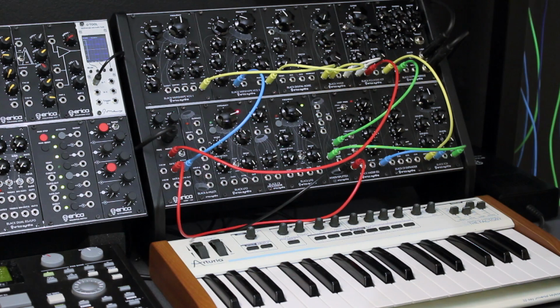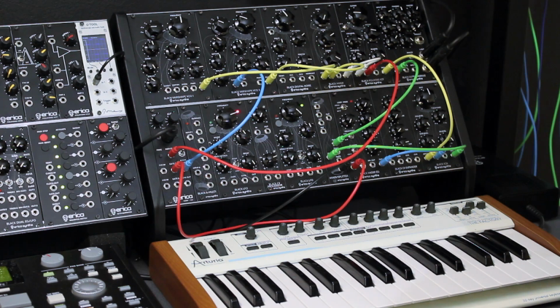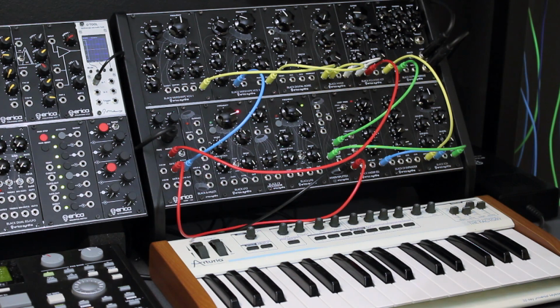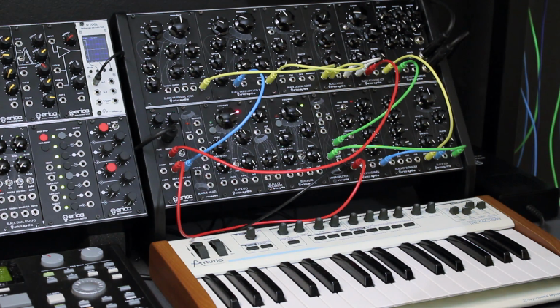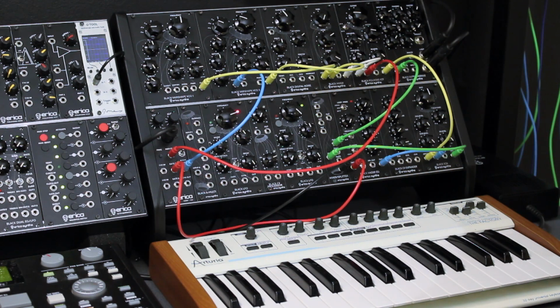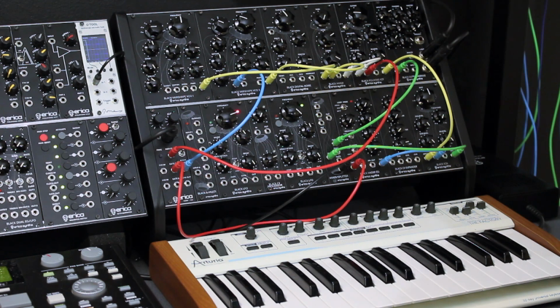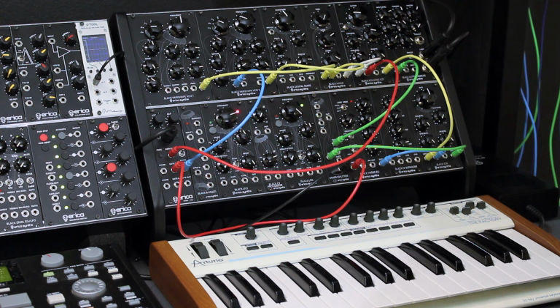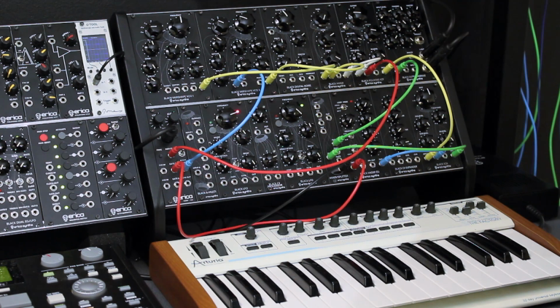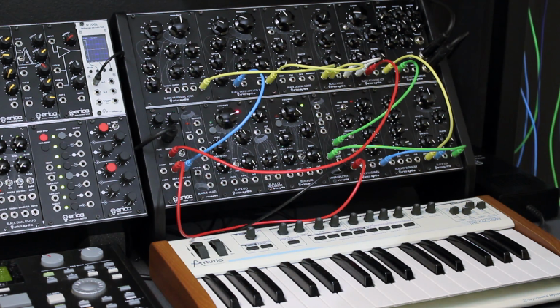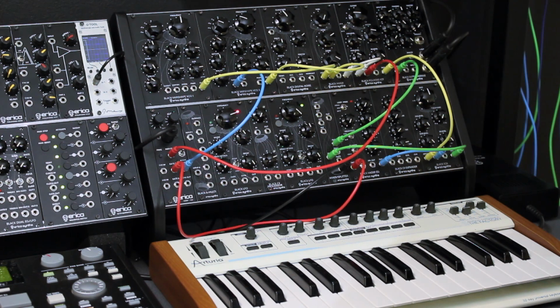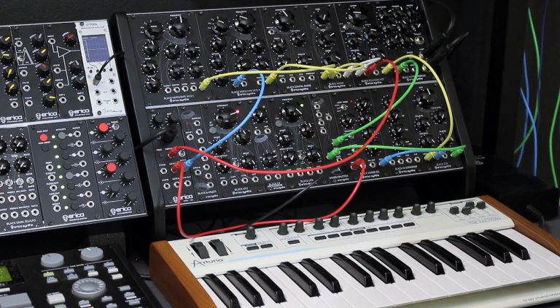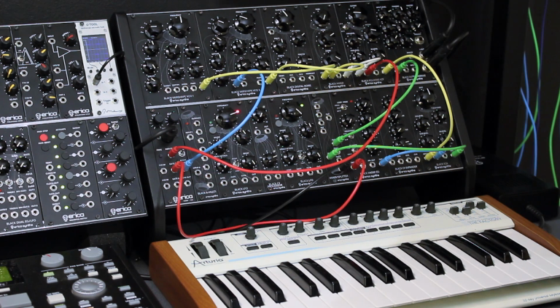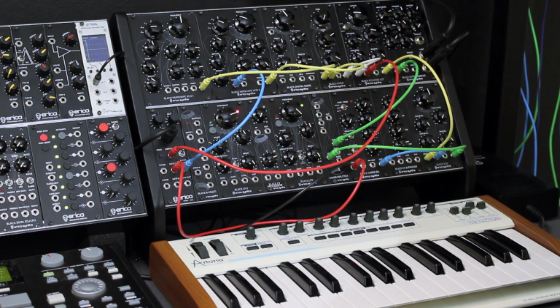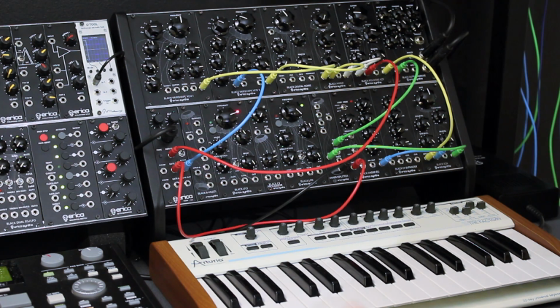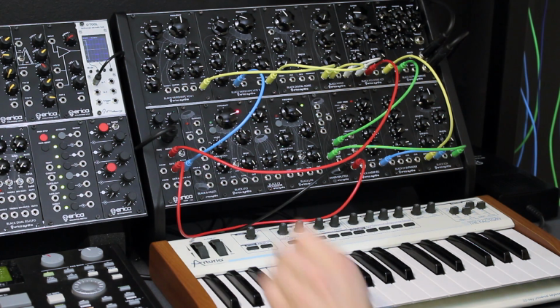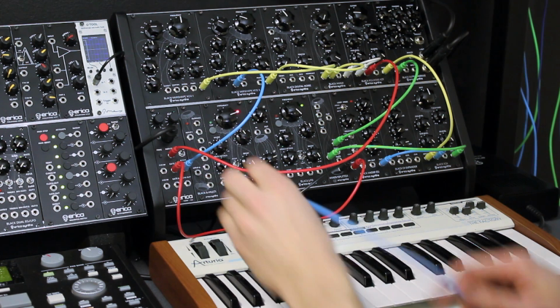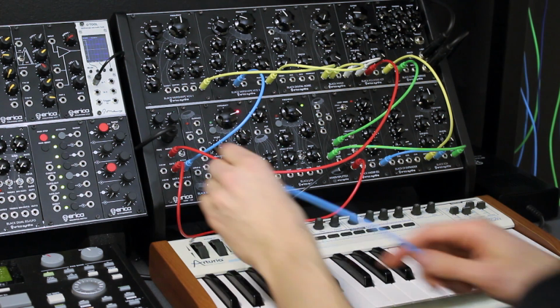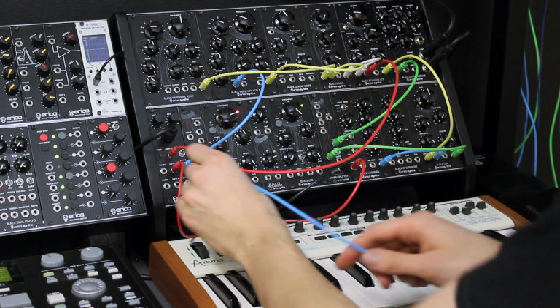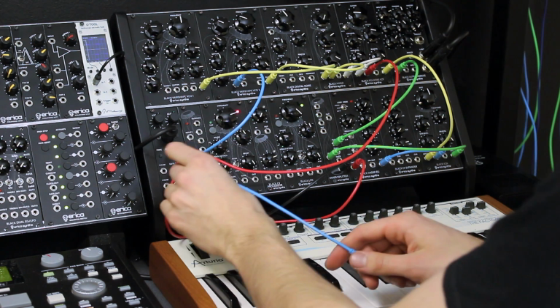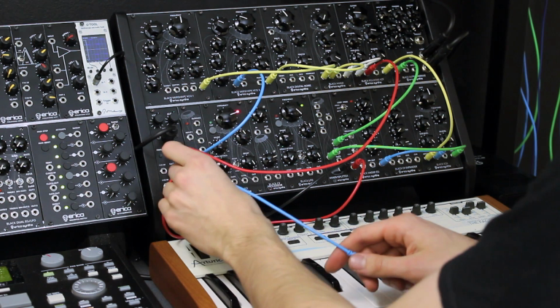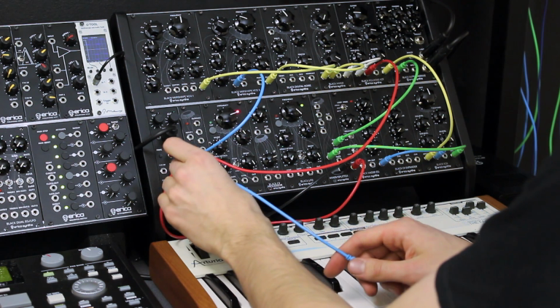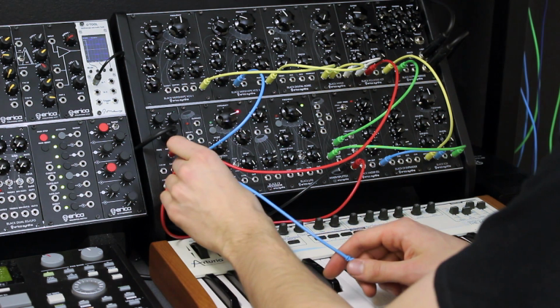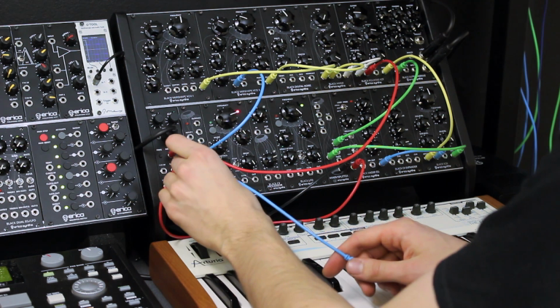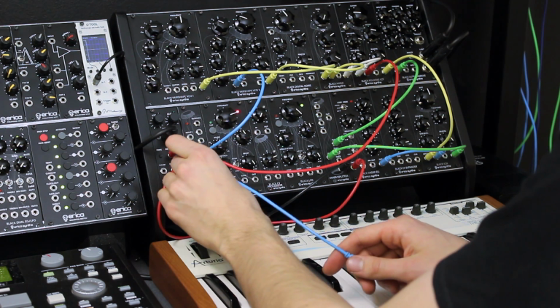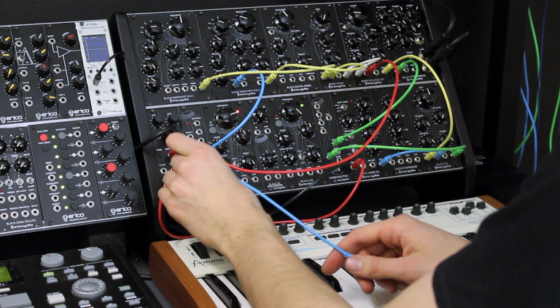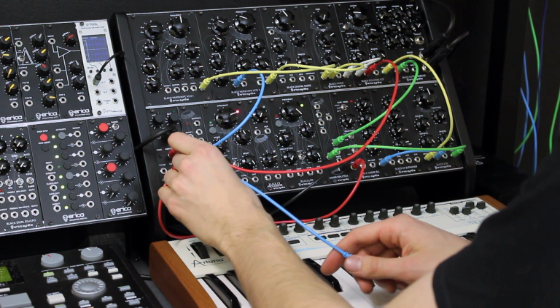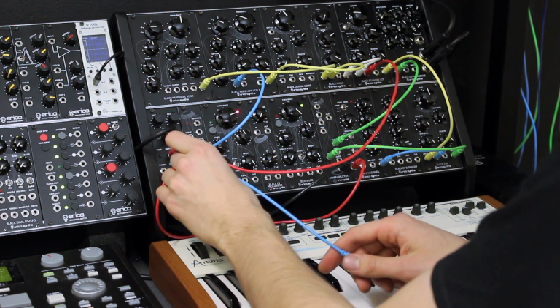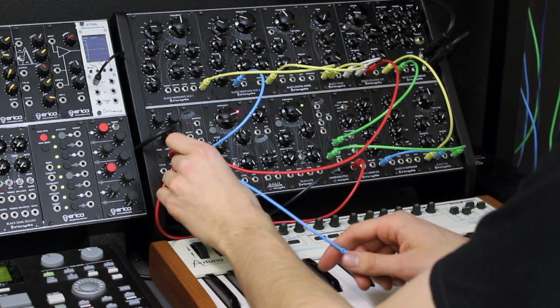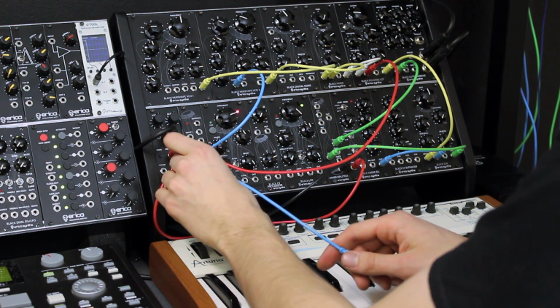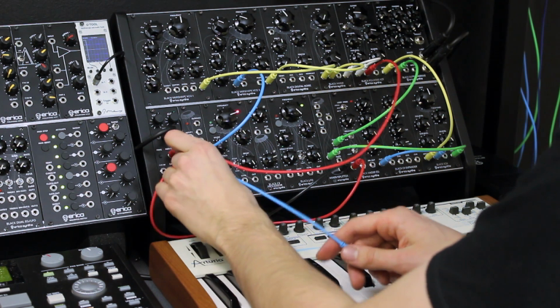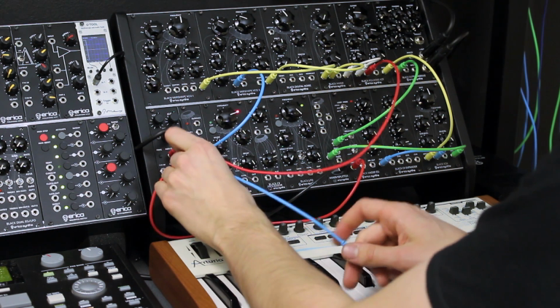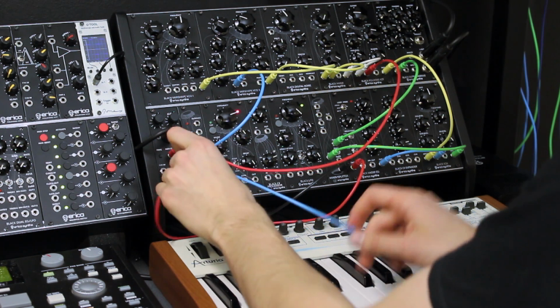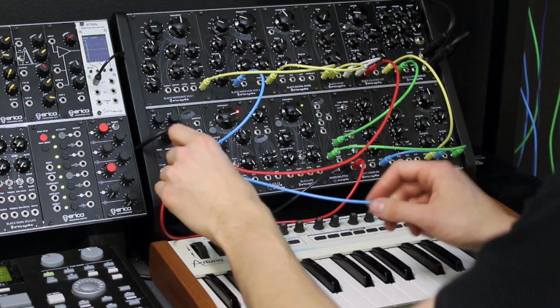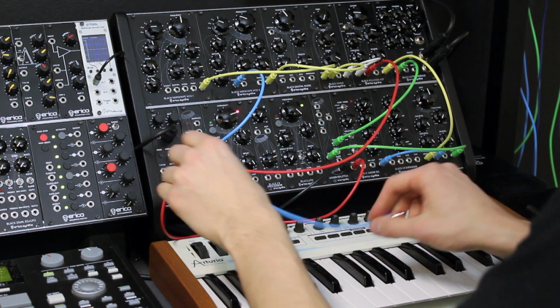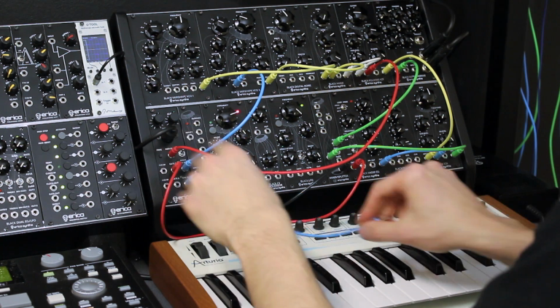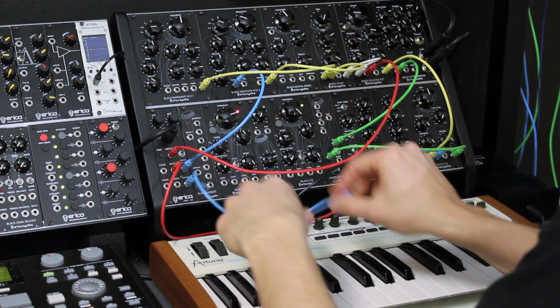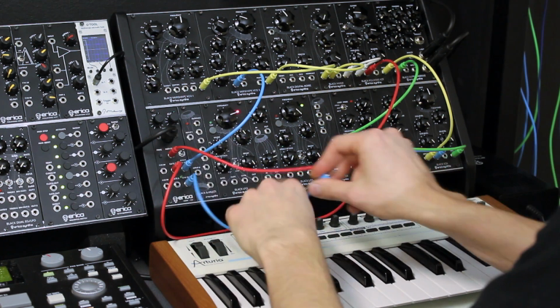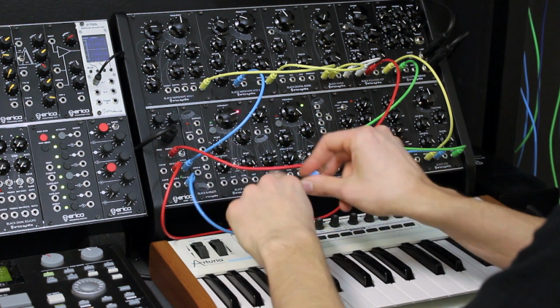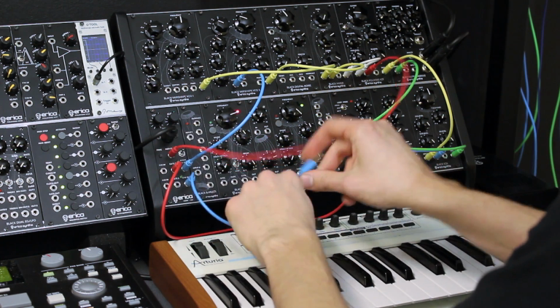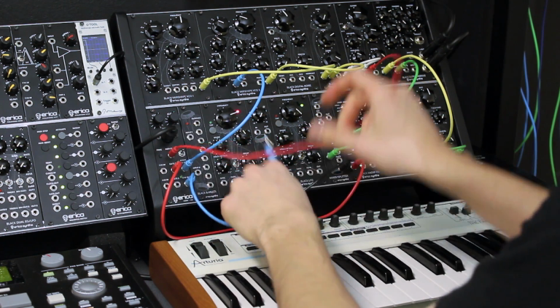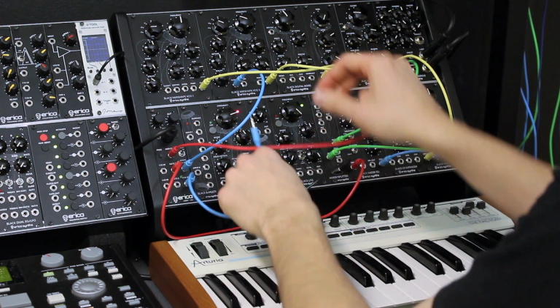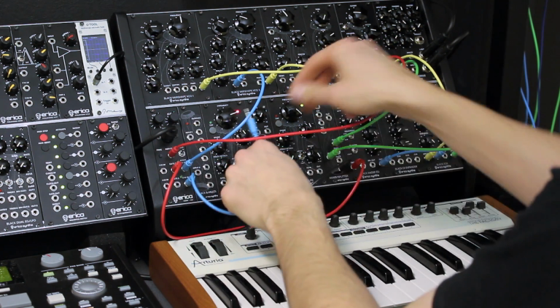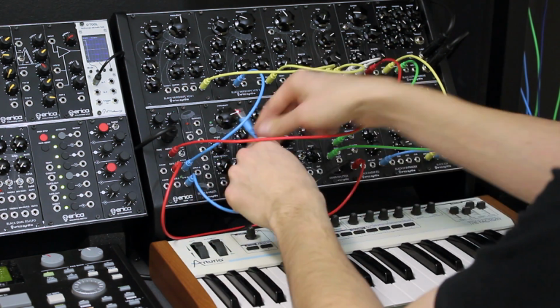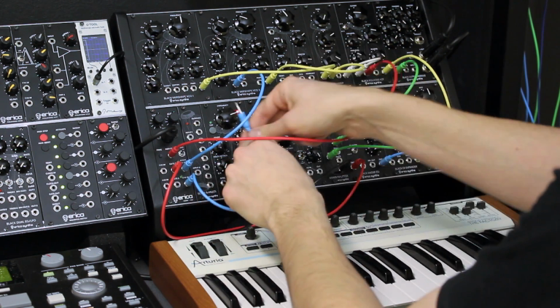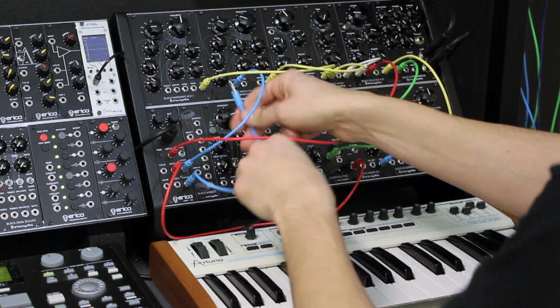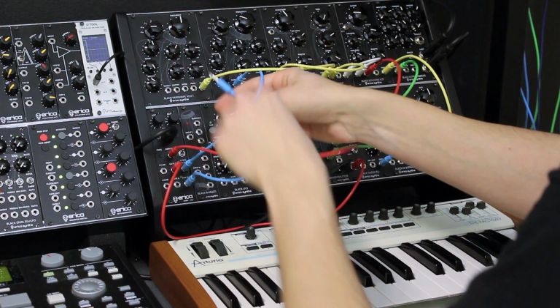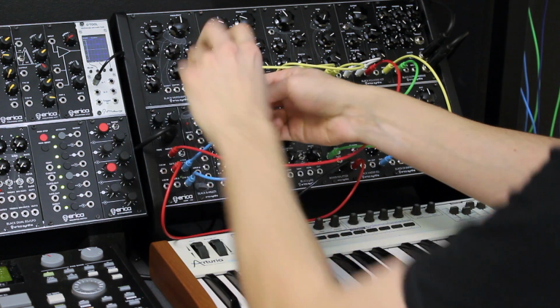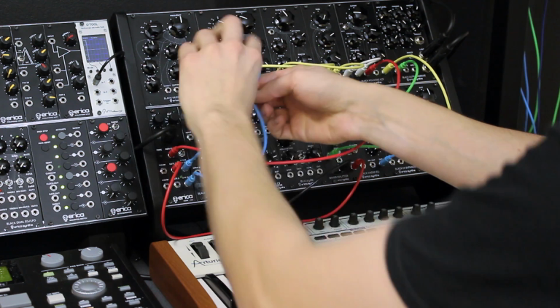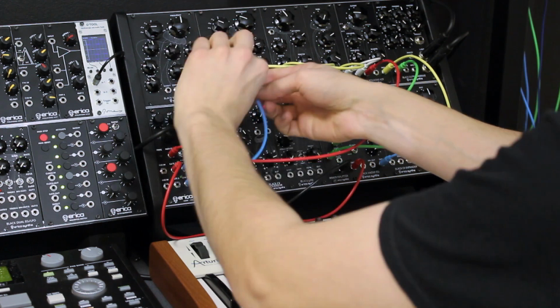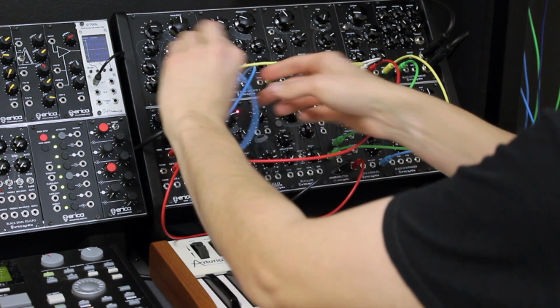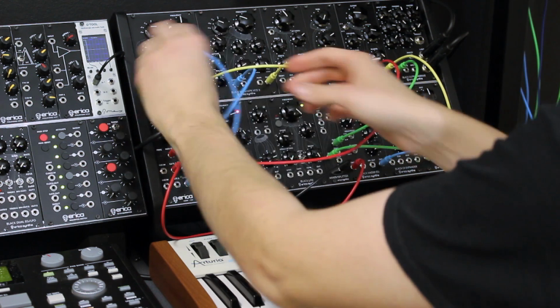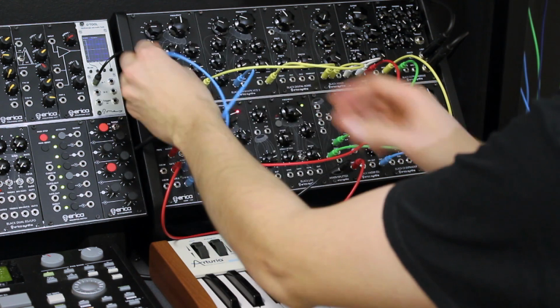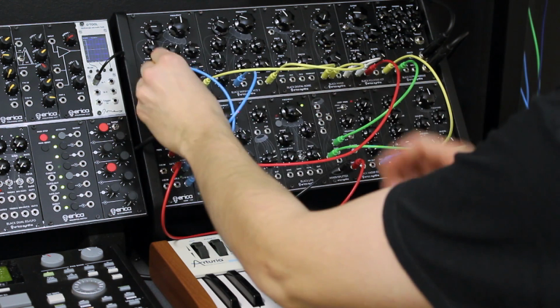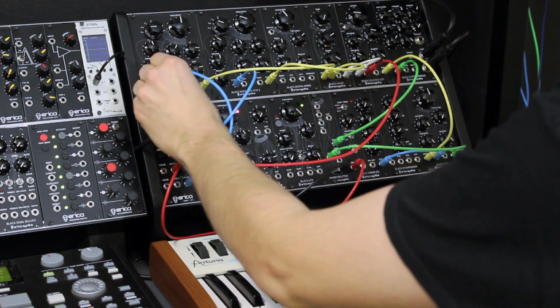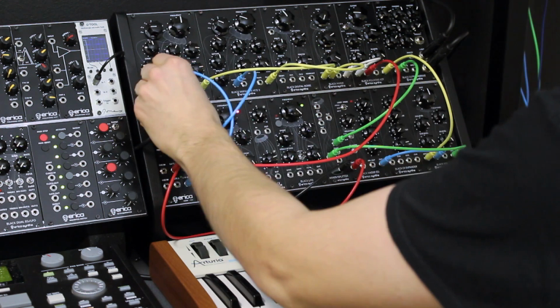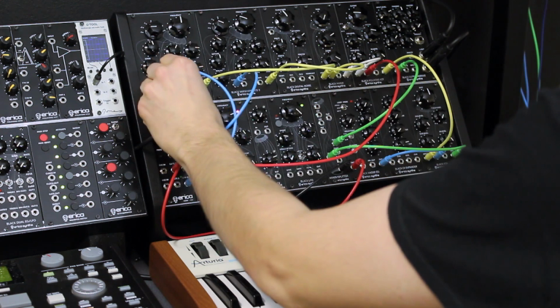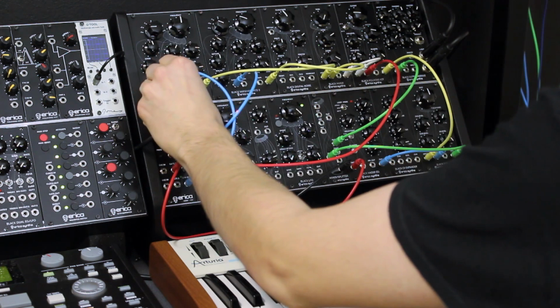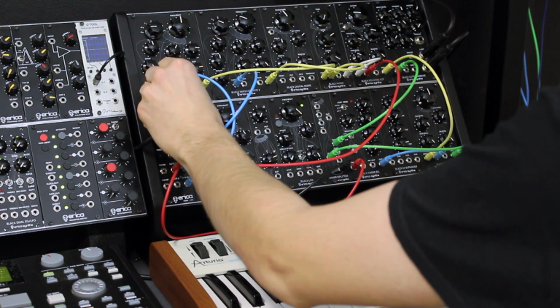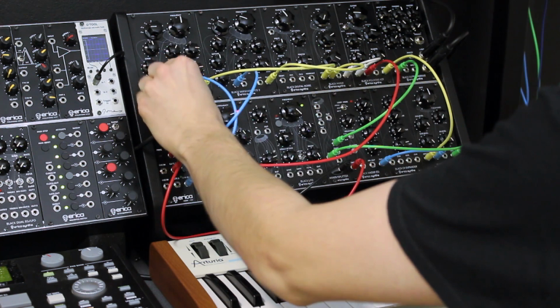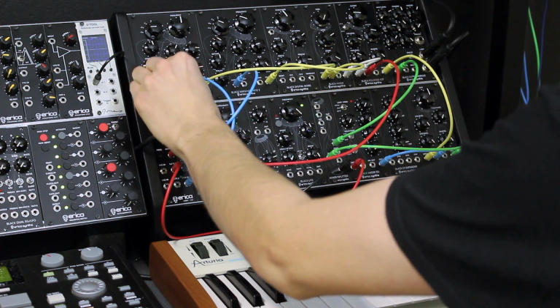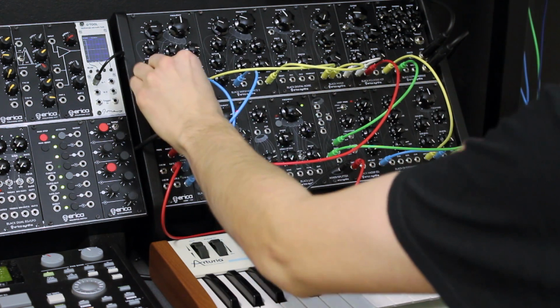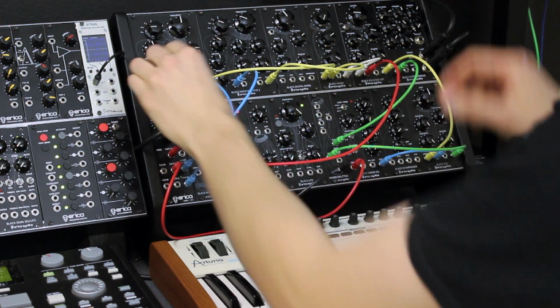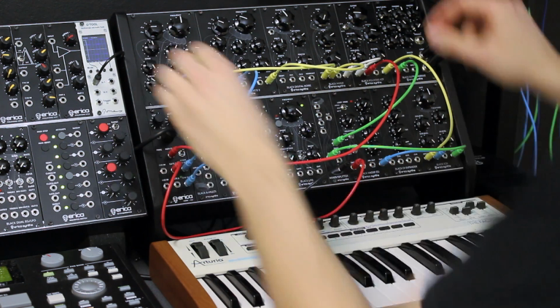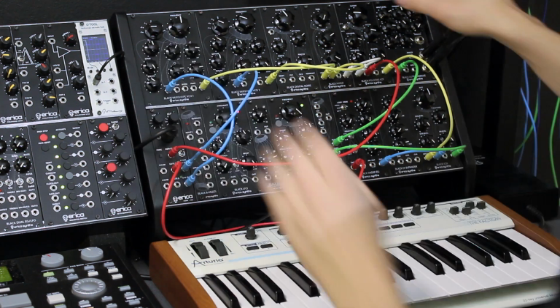In one-wise mode, the second CV out copies the first CV out signal, so you can patch it to a second VCO and save some space in your splitter module.